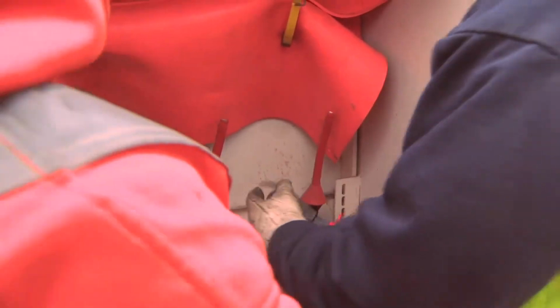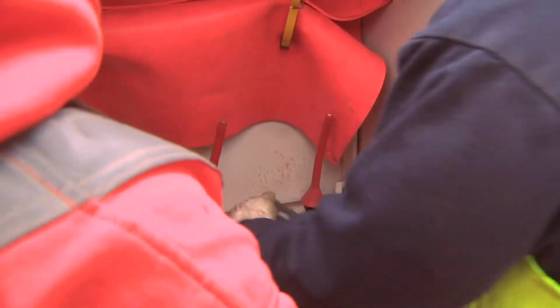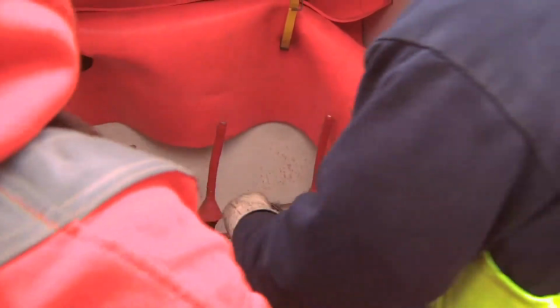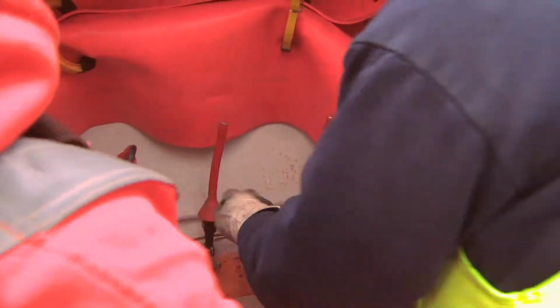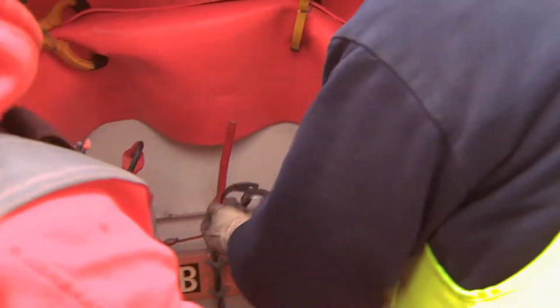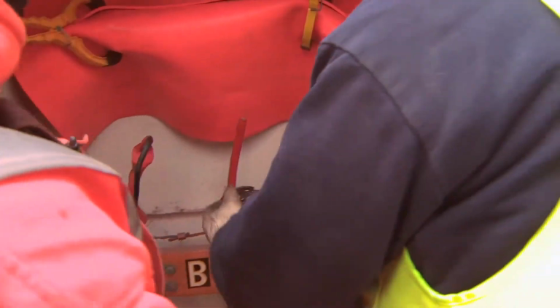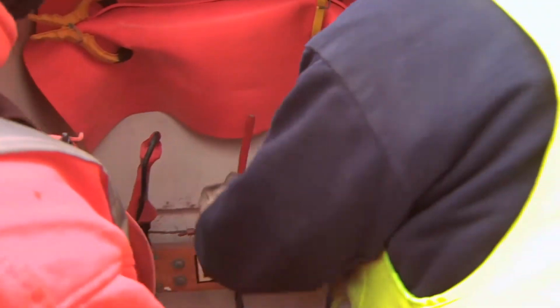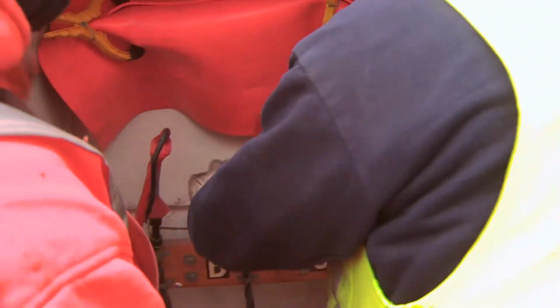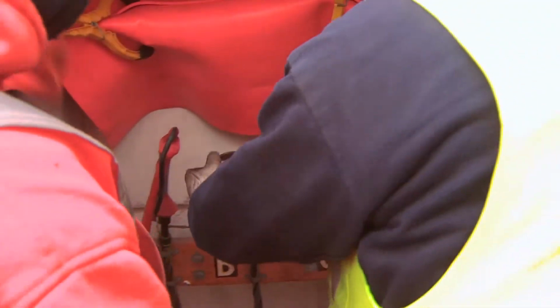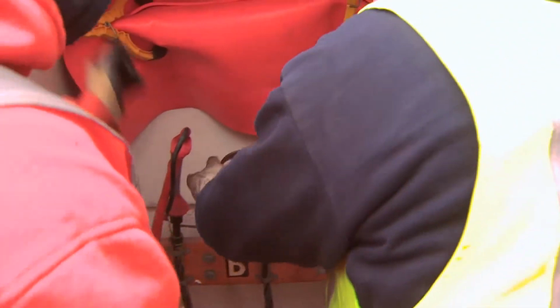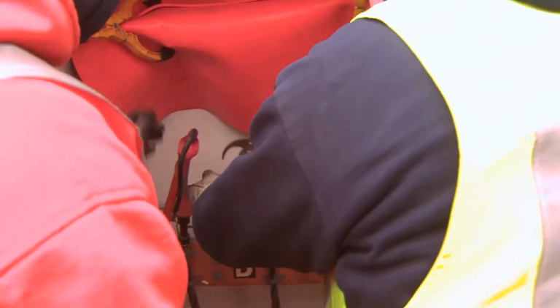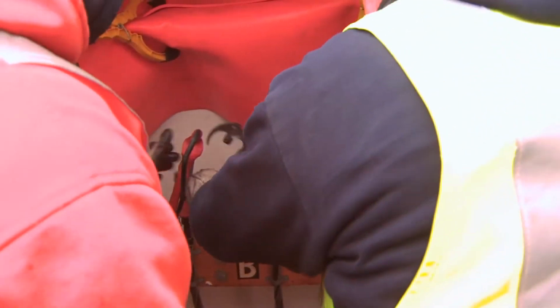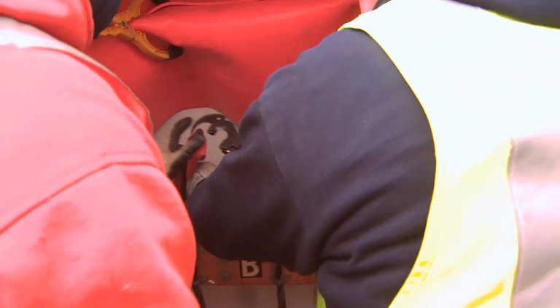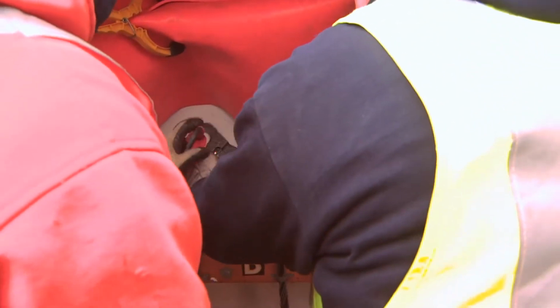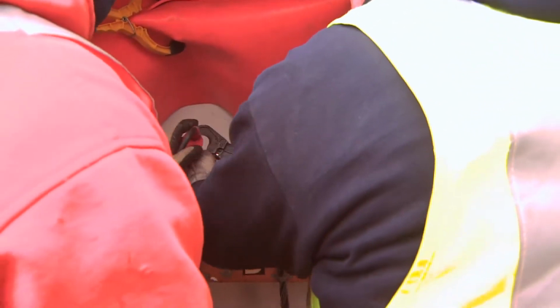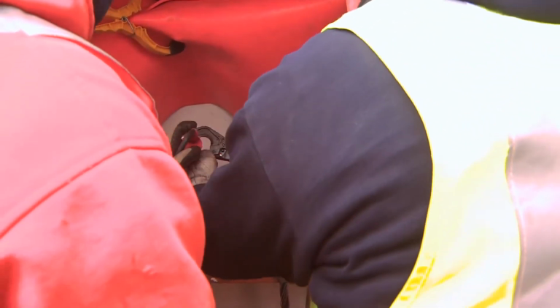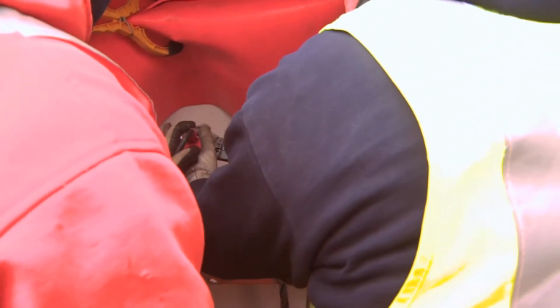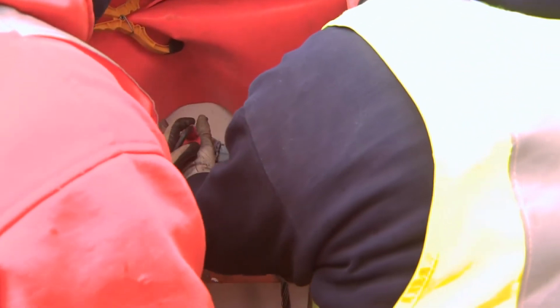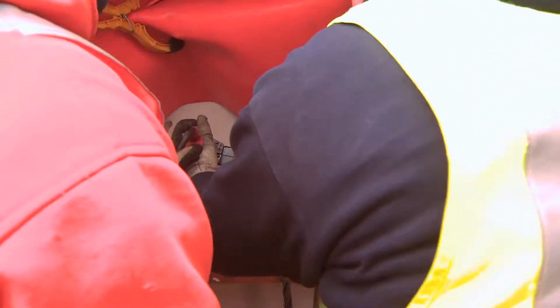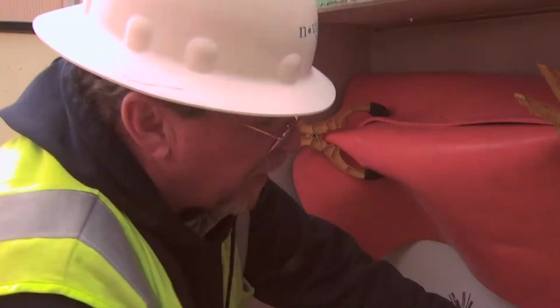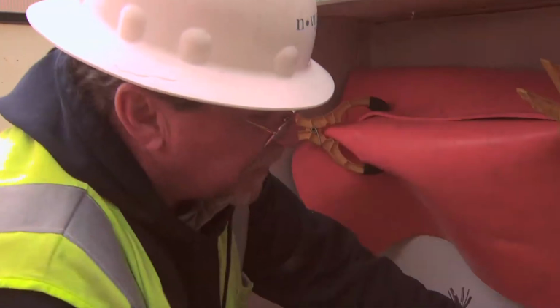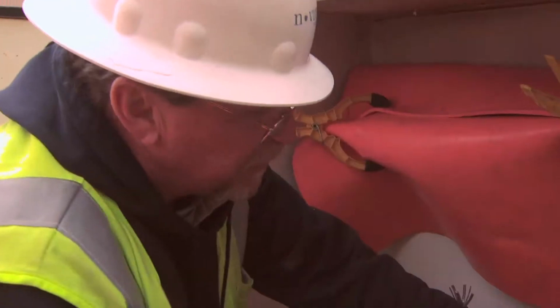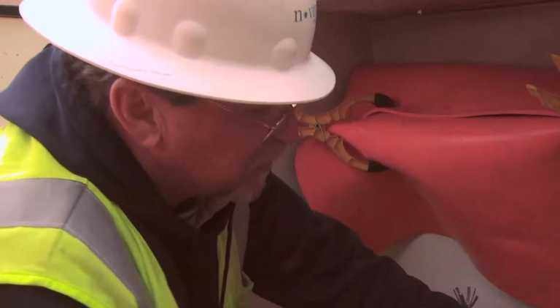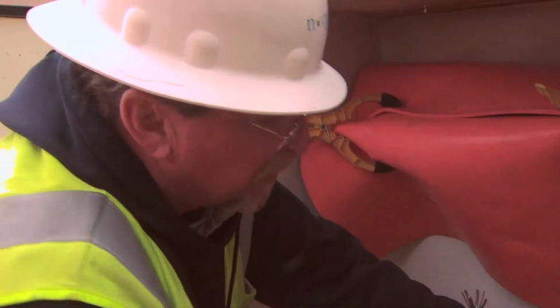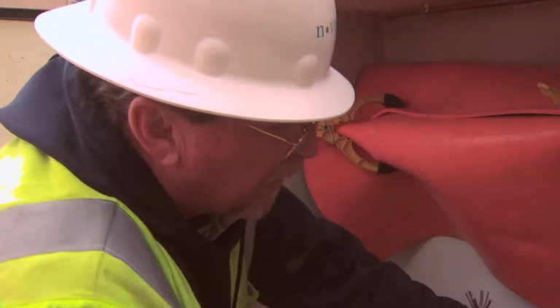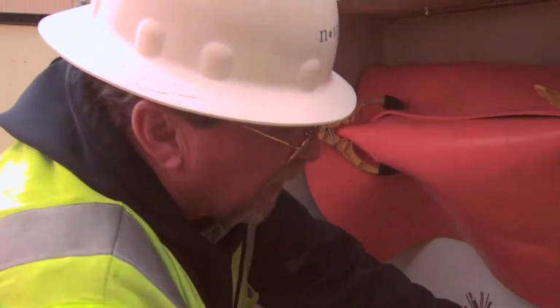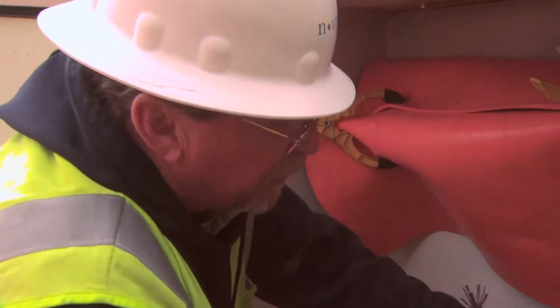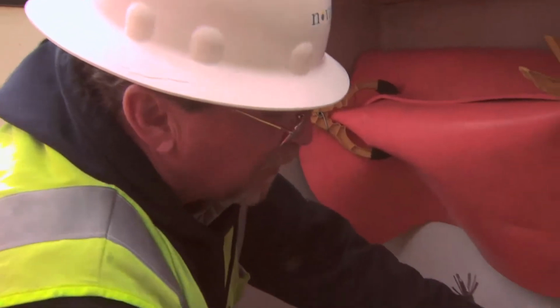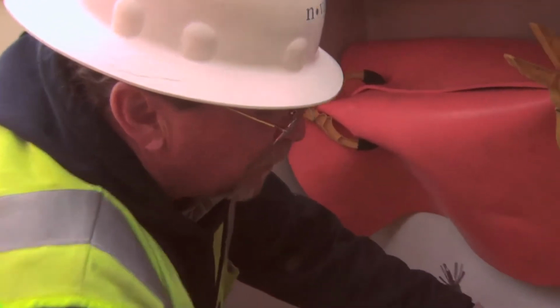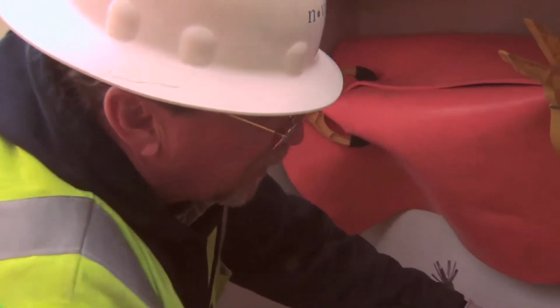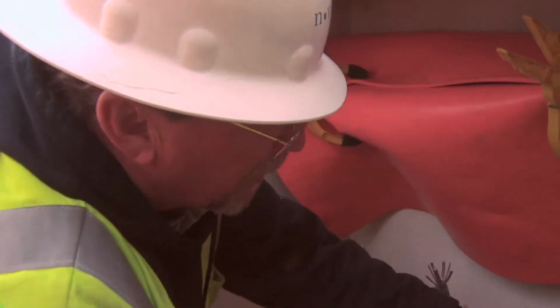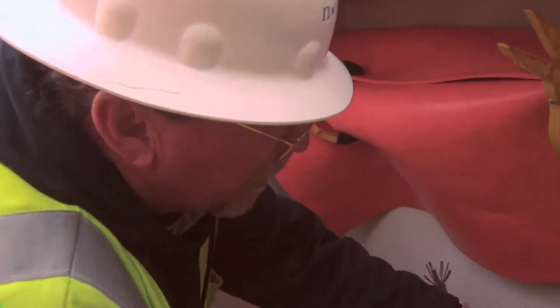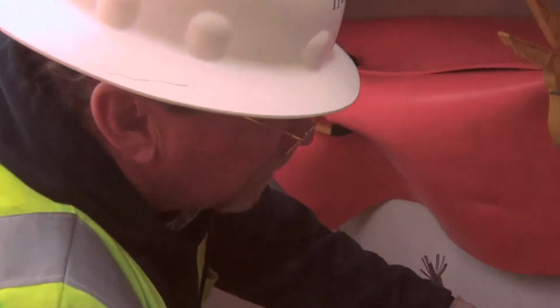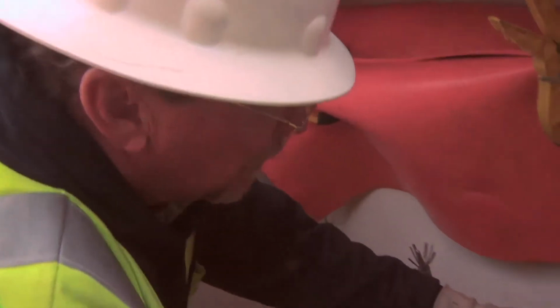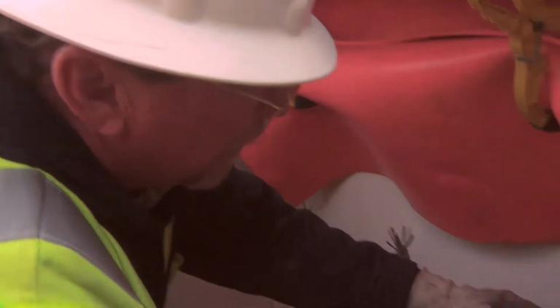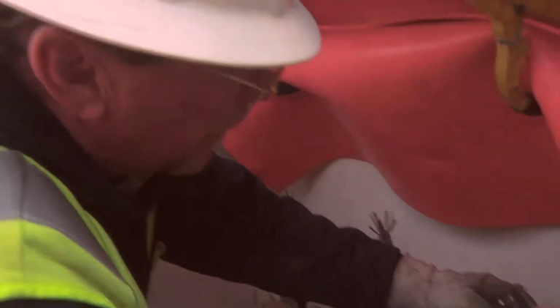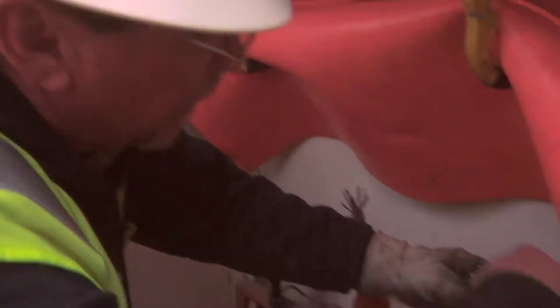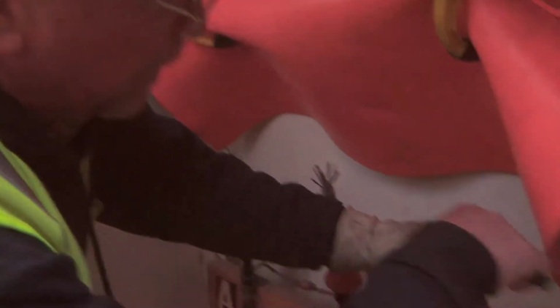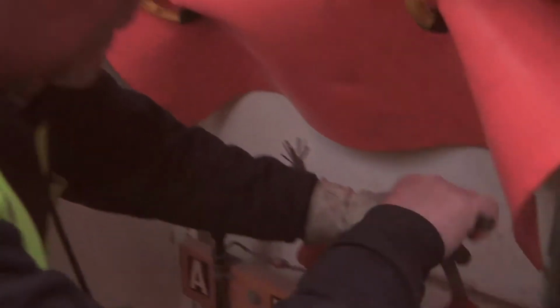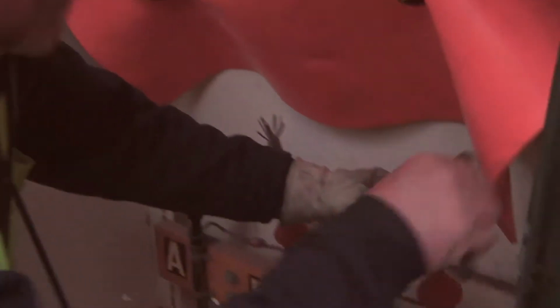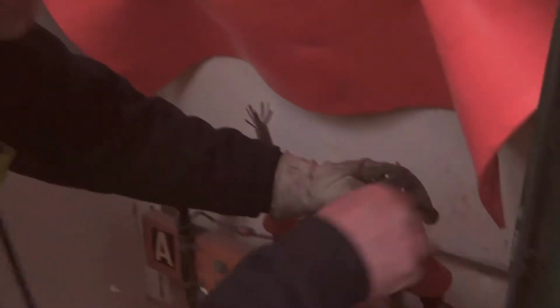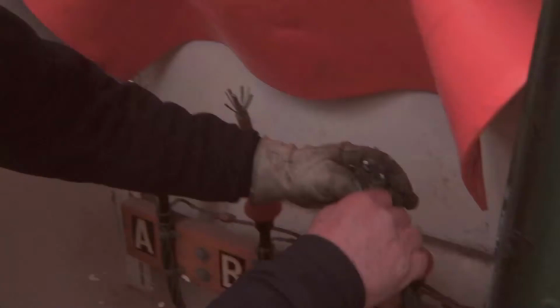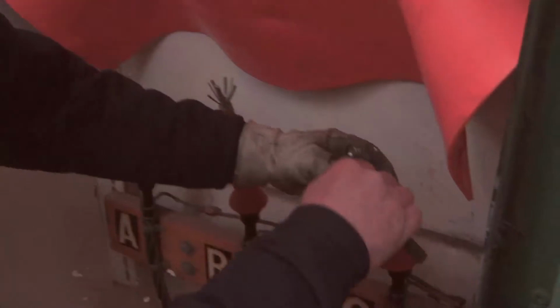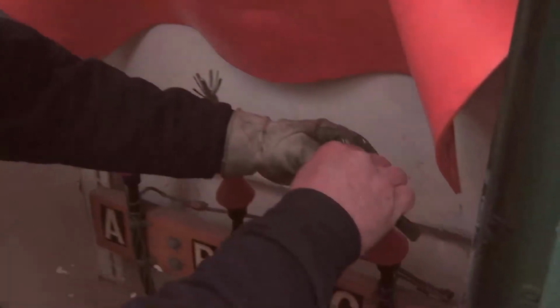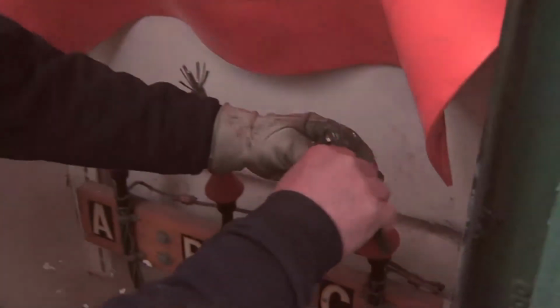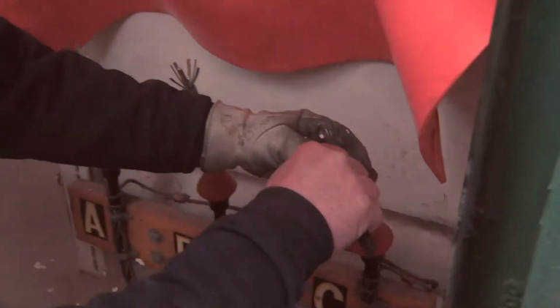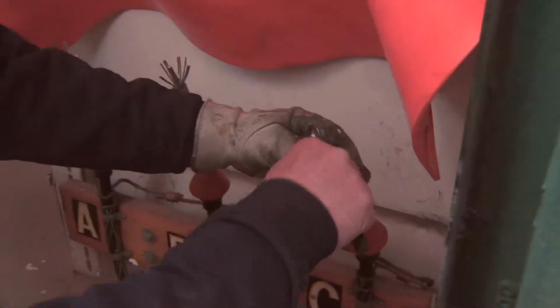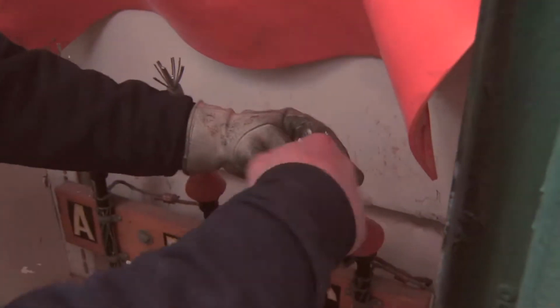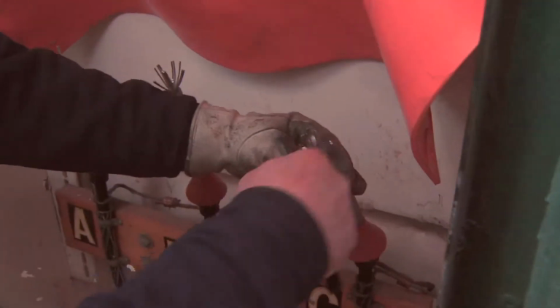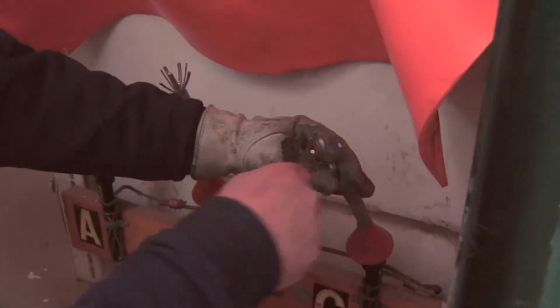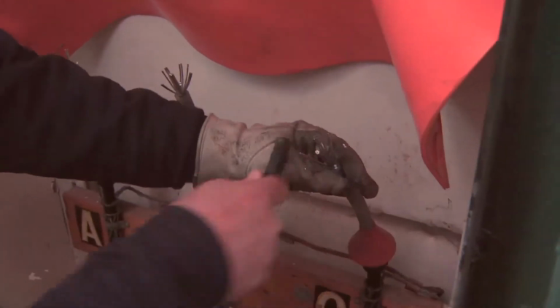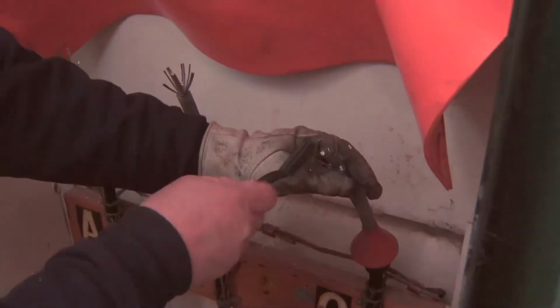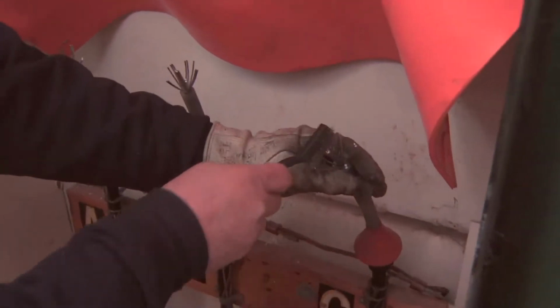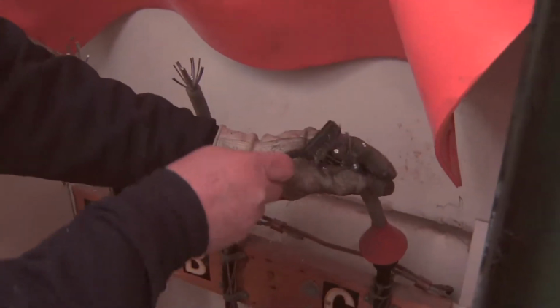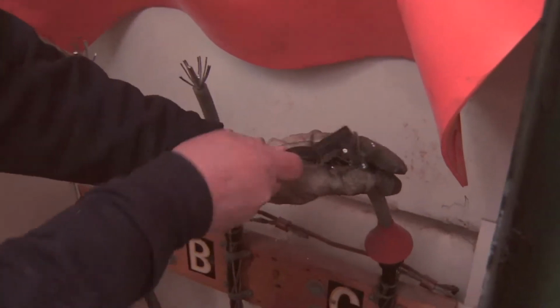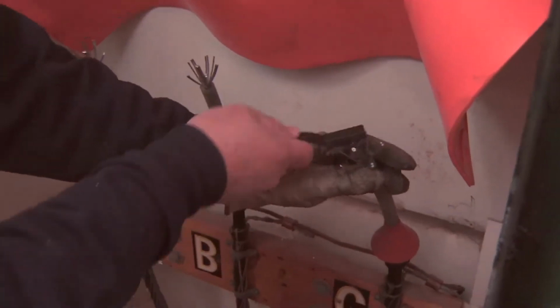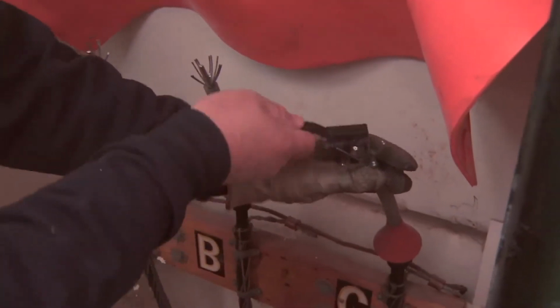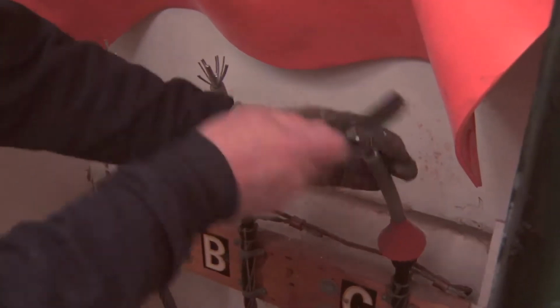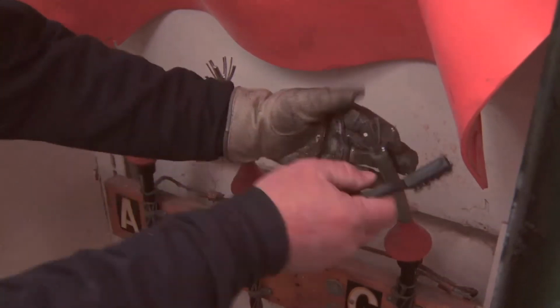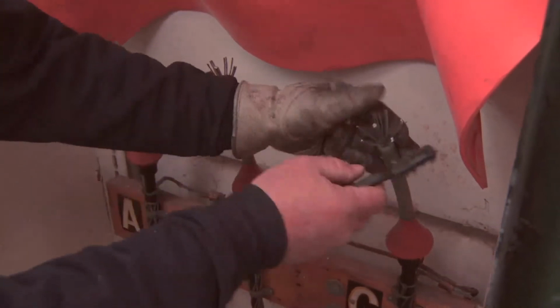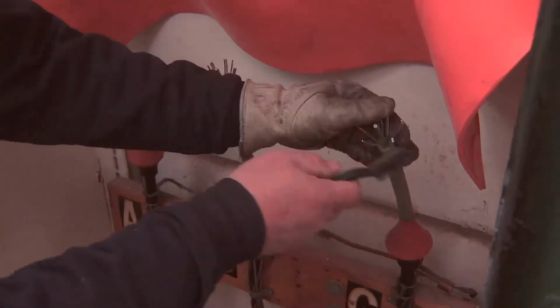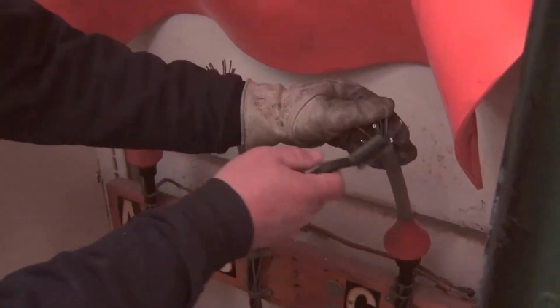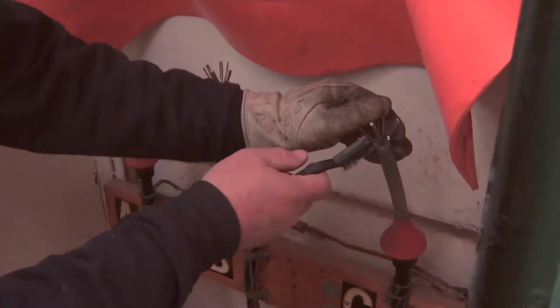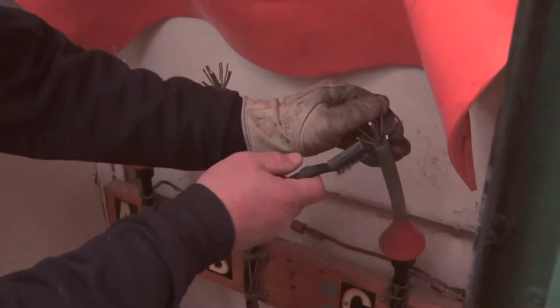What we're doing is splitting these strands and cleaning them a little bit, because this is what we're going to inject into it here in a minute.